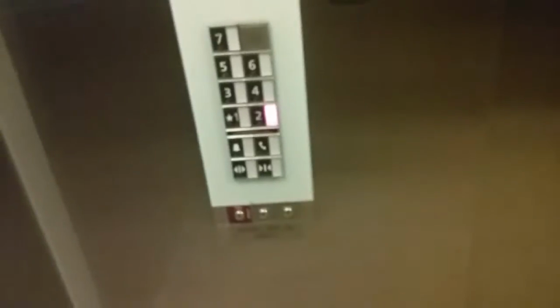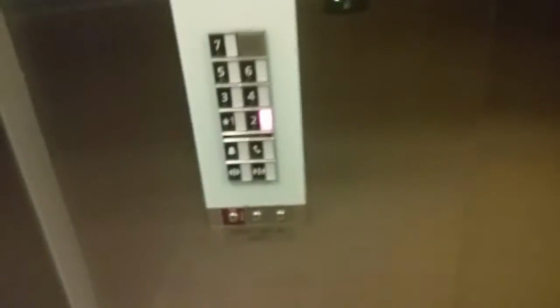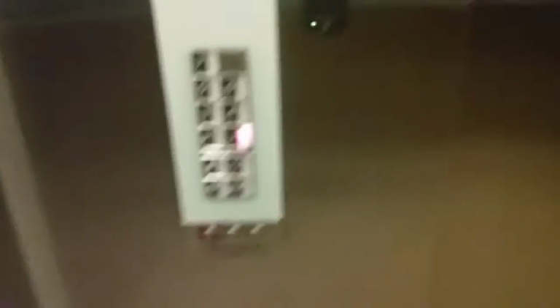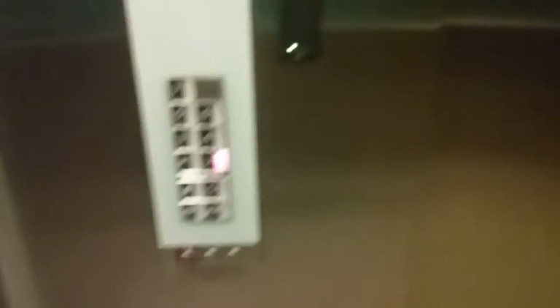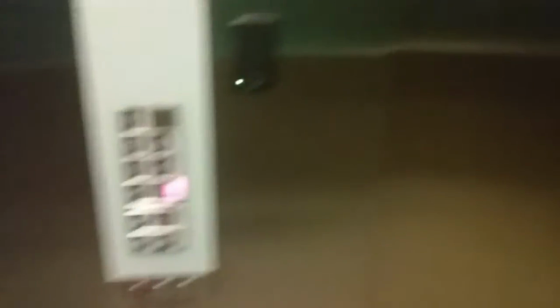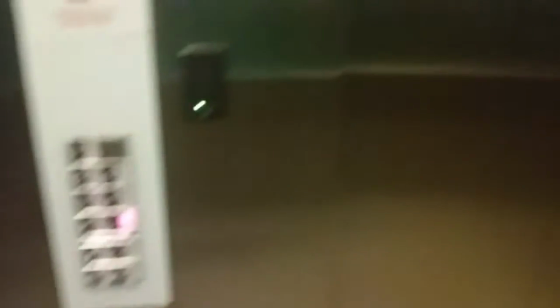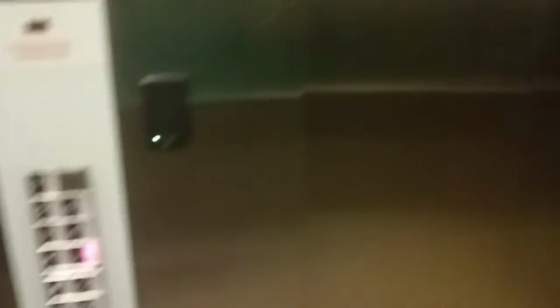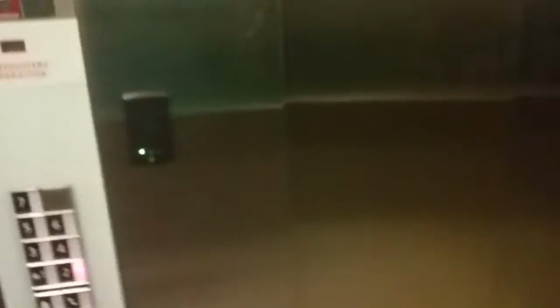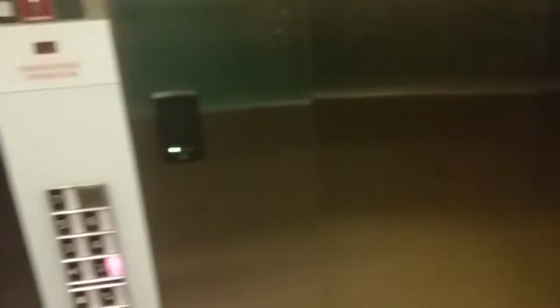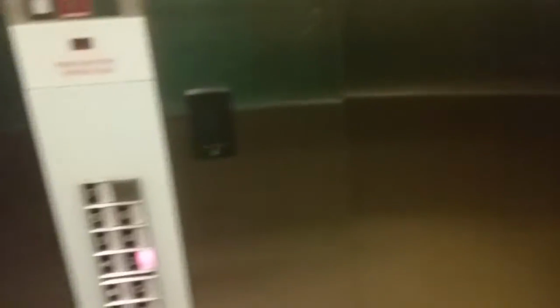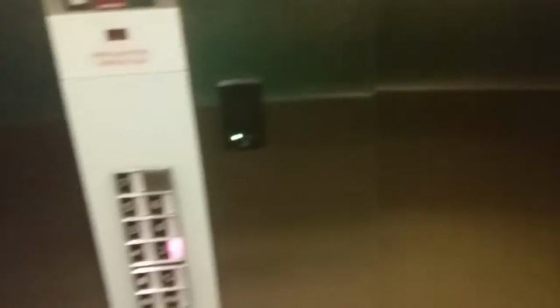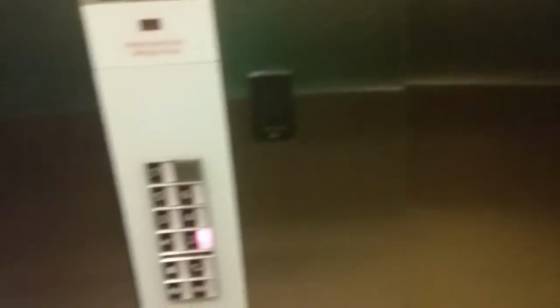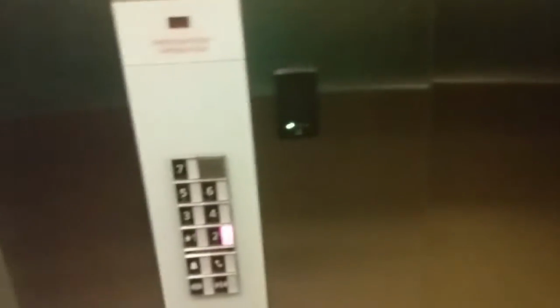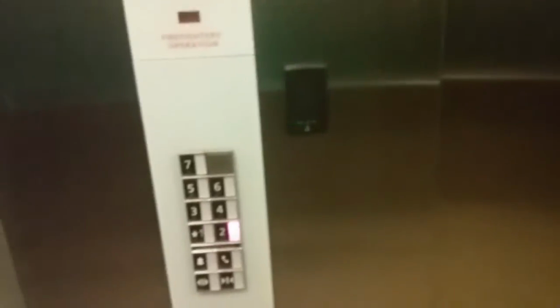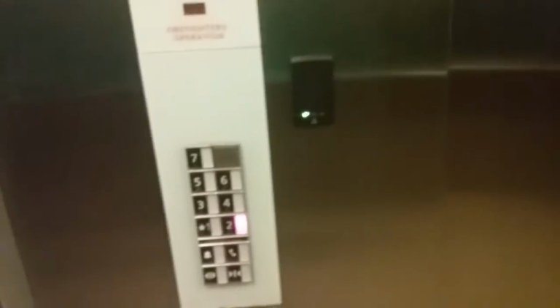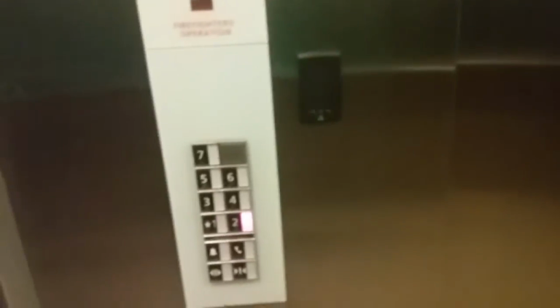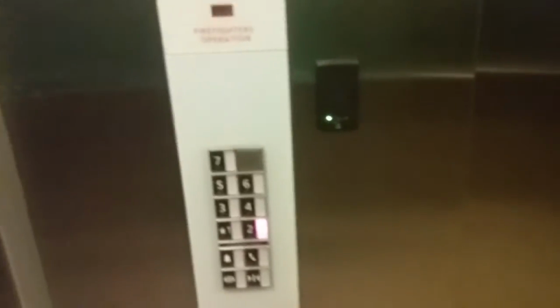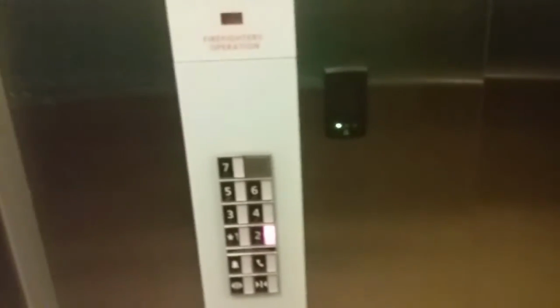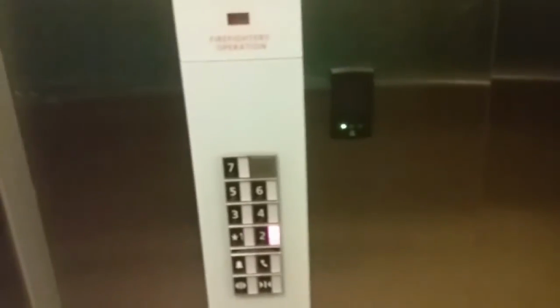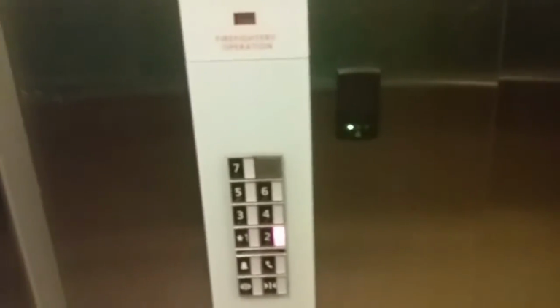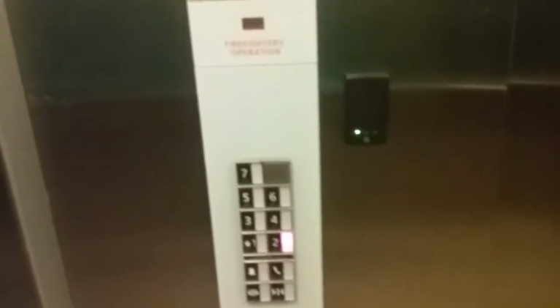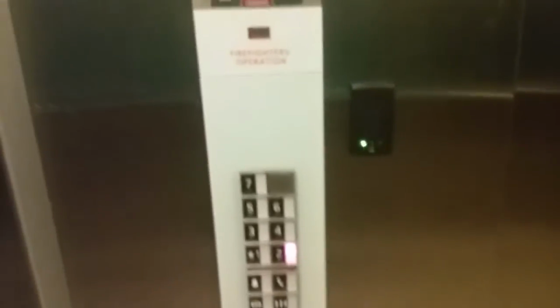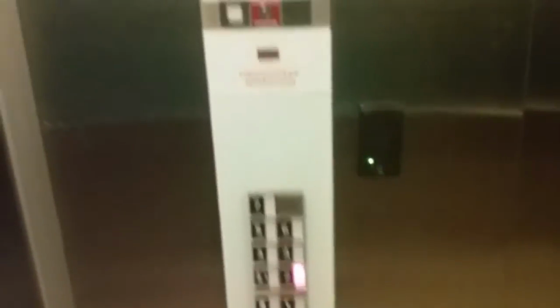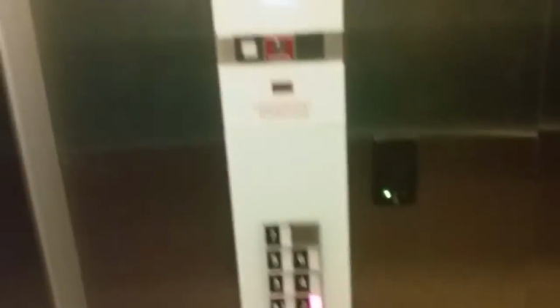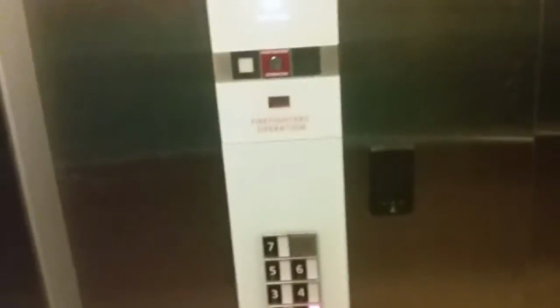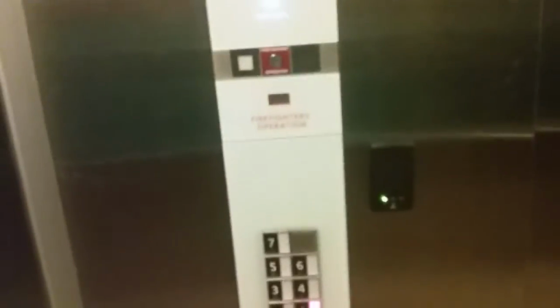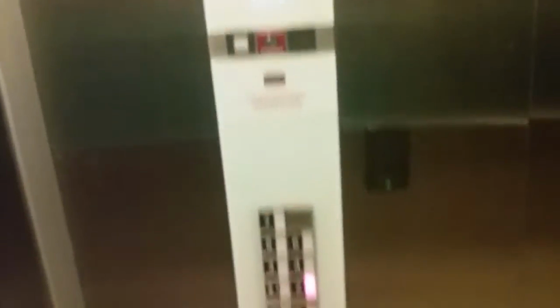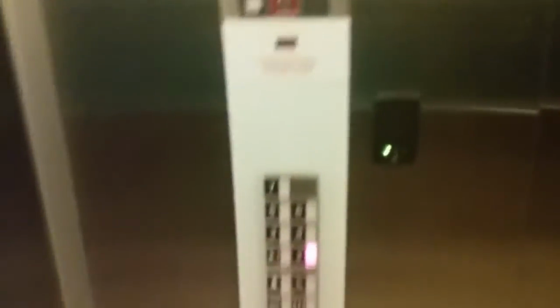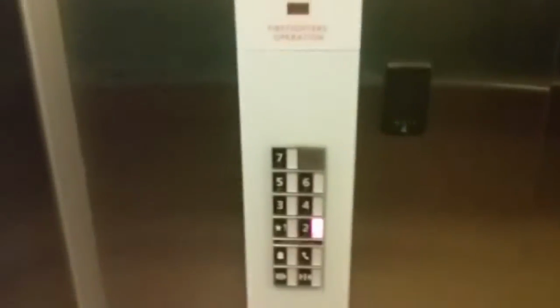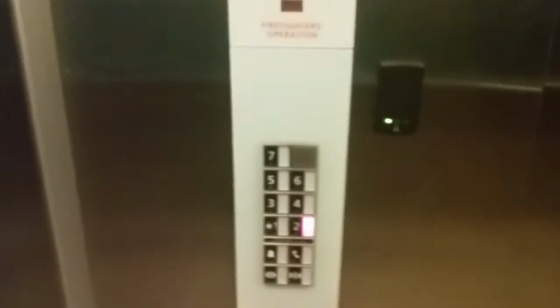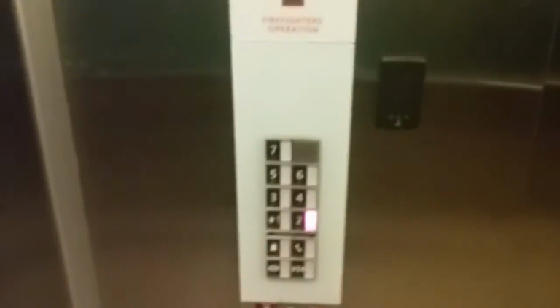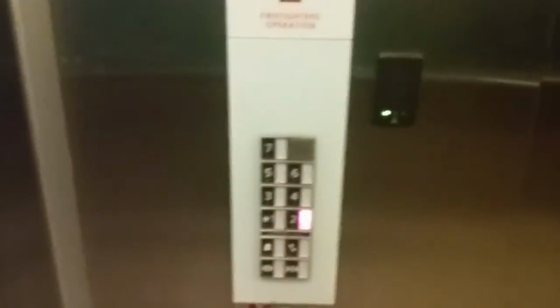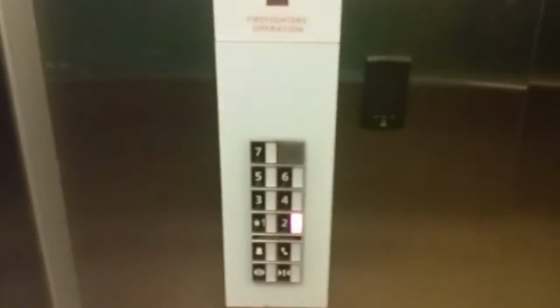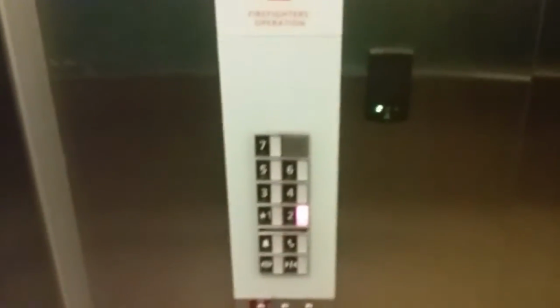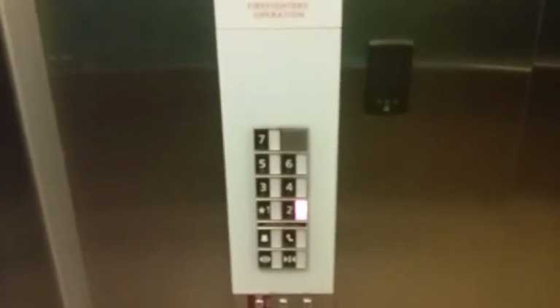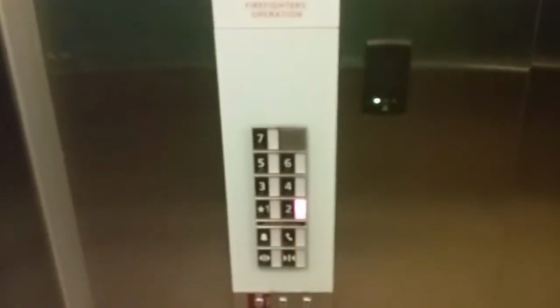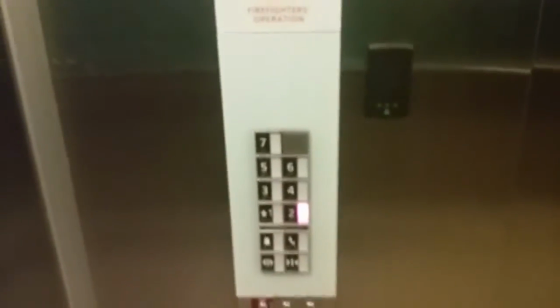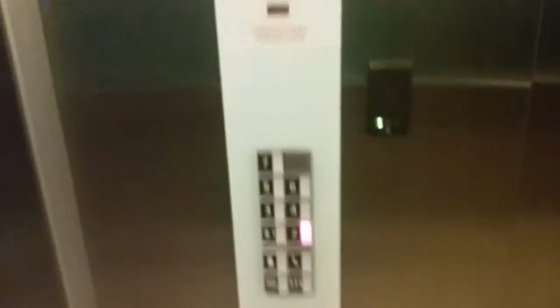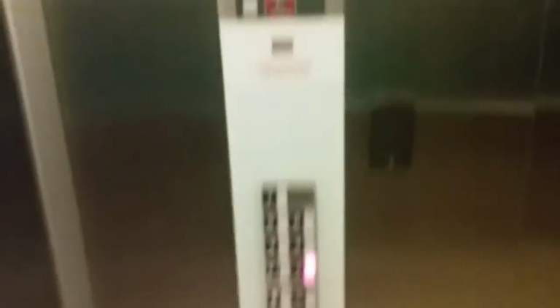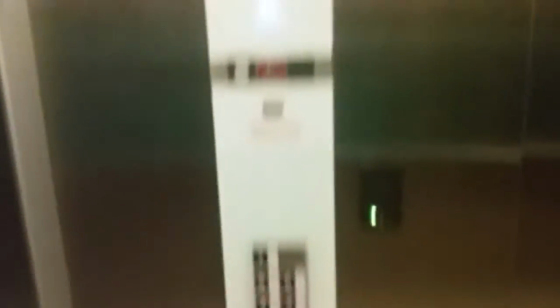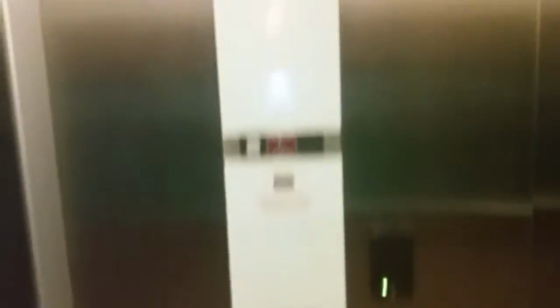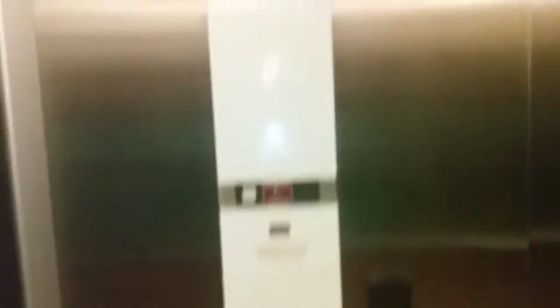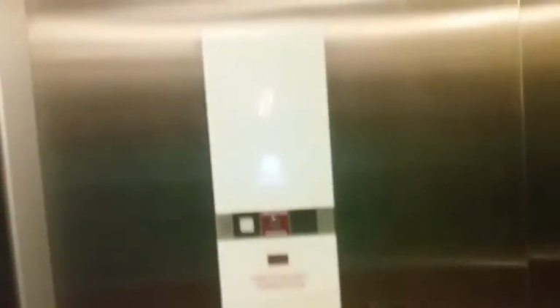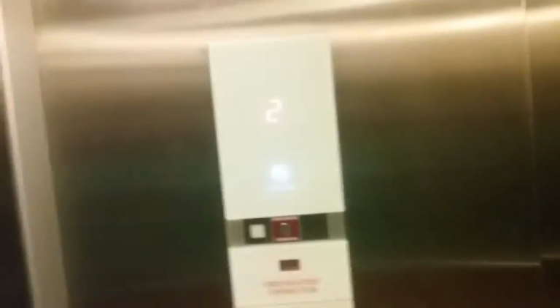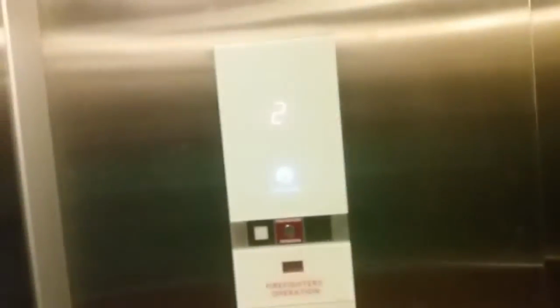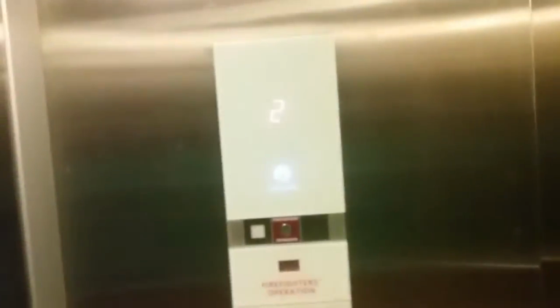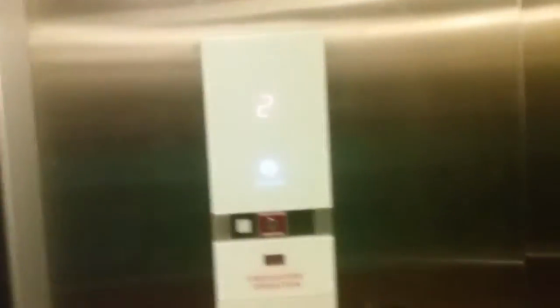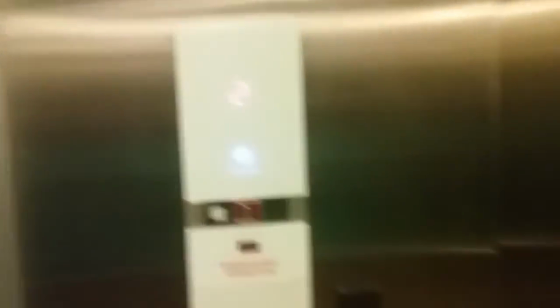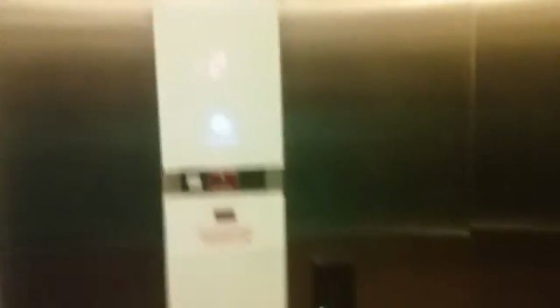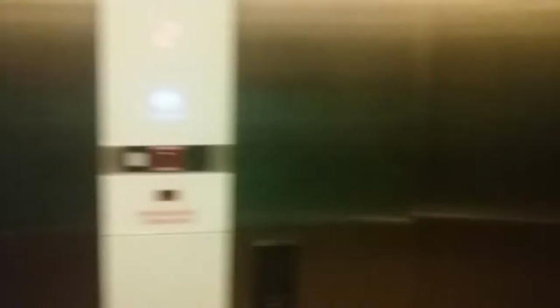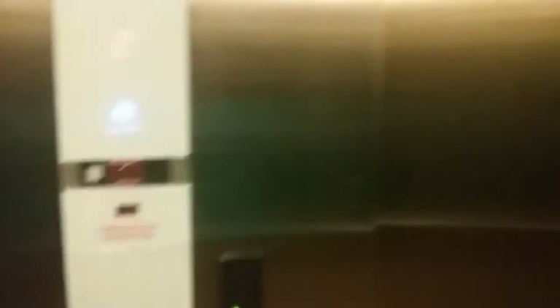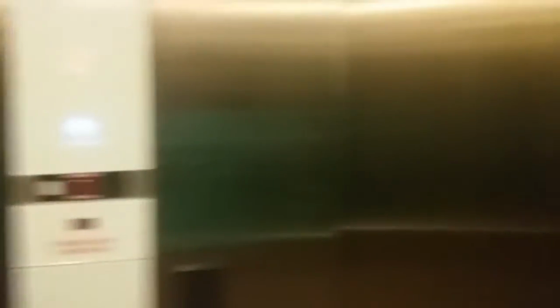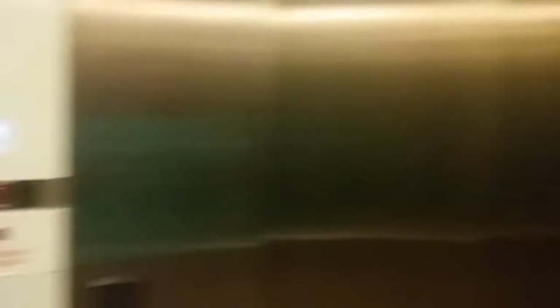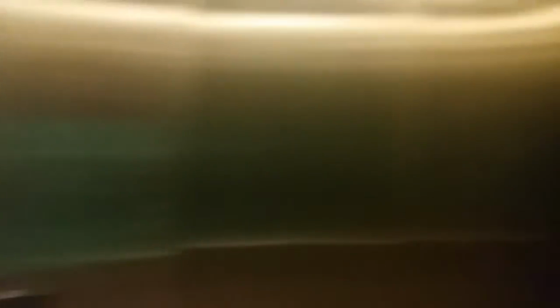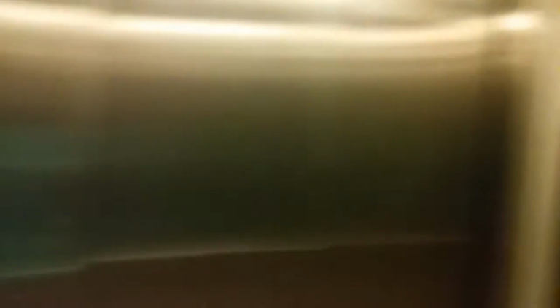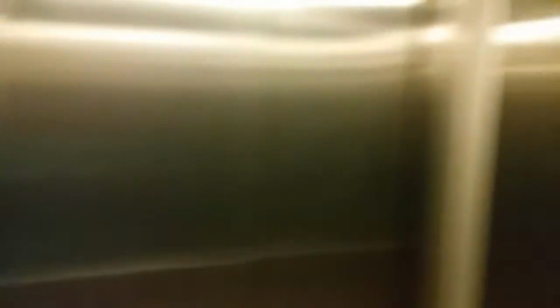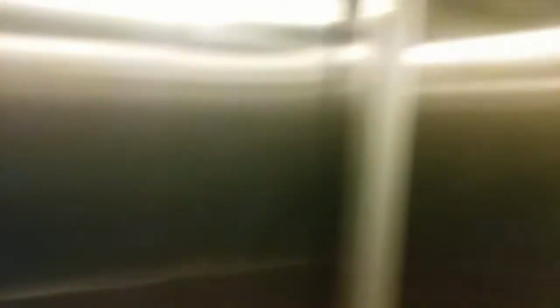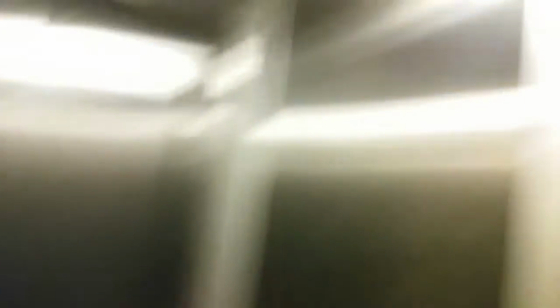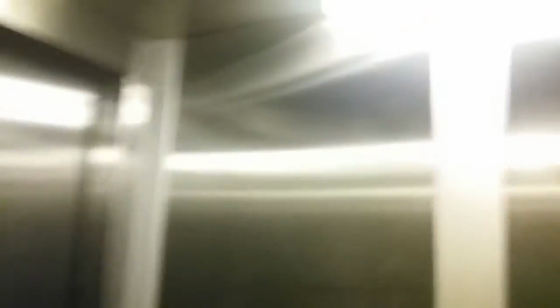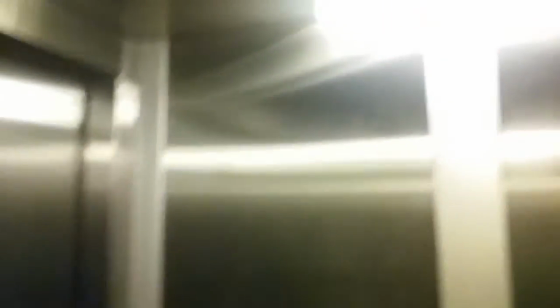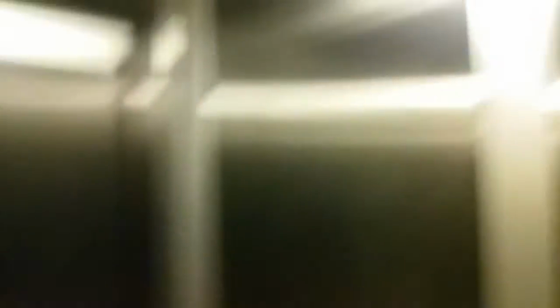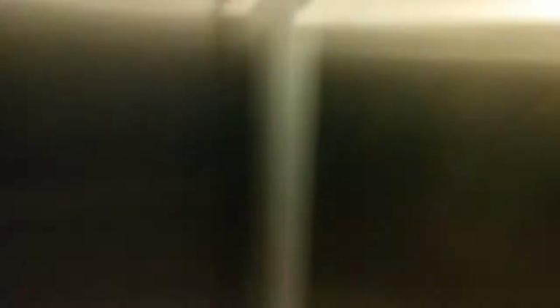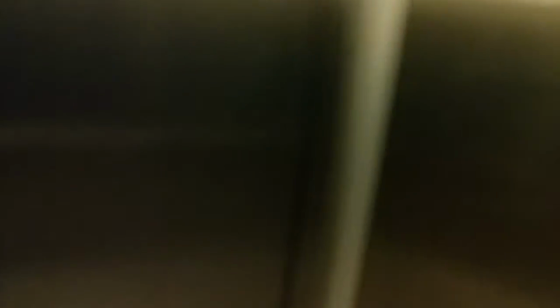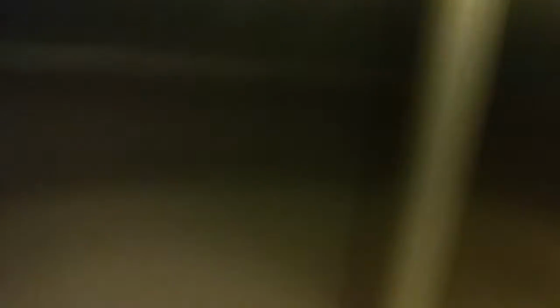This is the elevator at the GLOW building. 2 is the highest we can go, and we have a 3300.